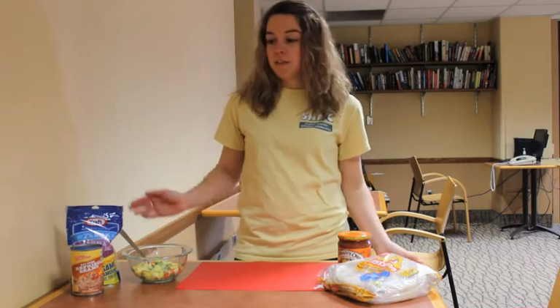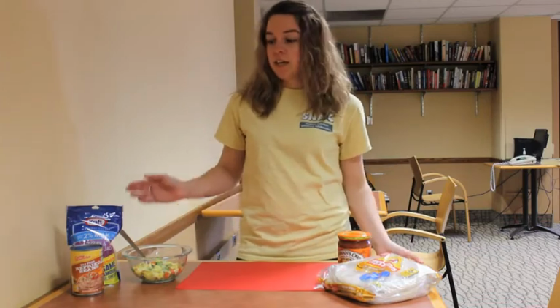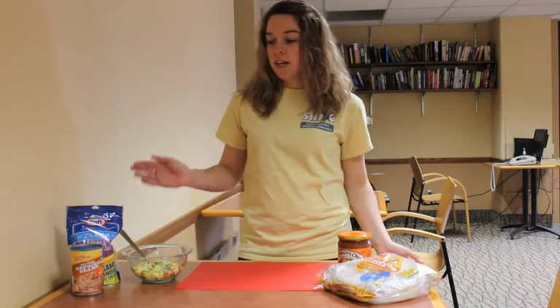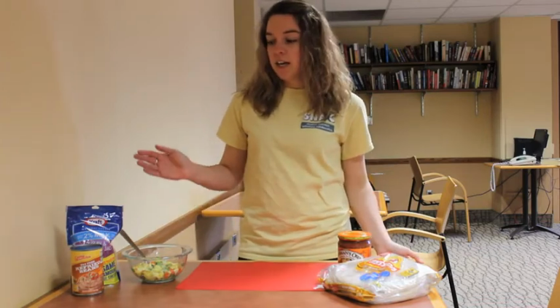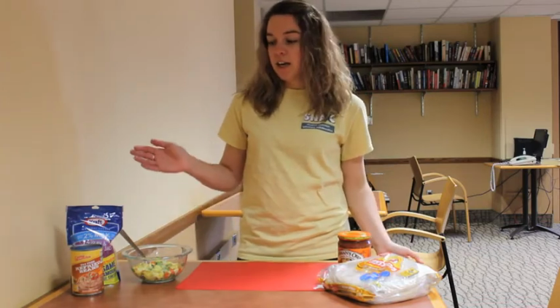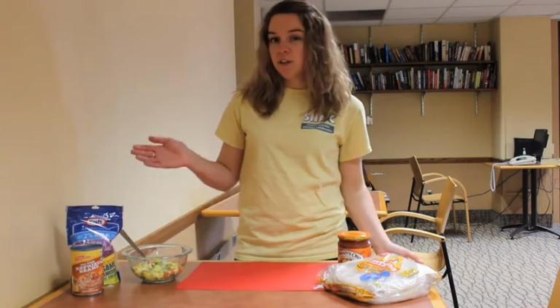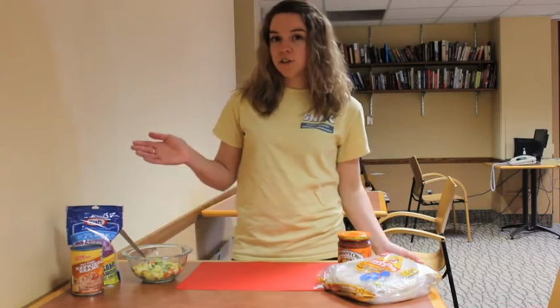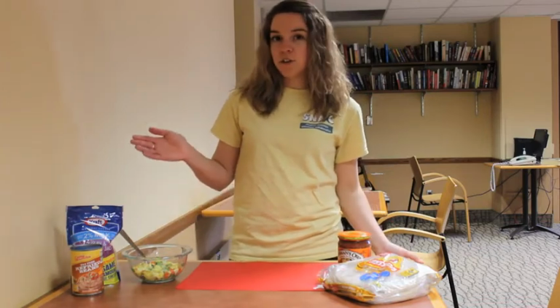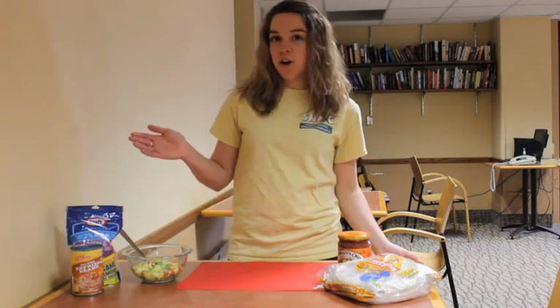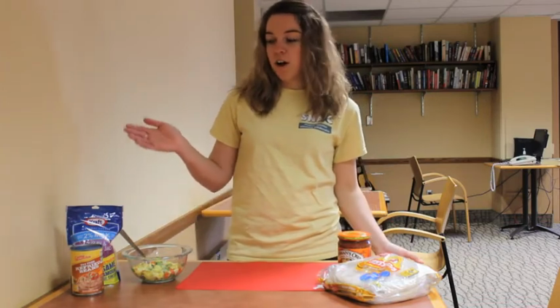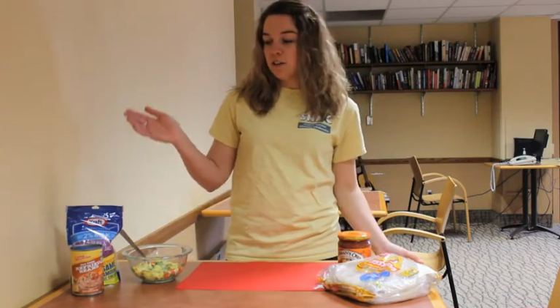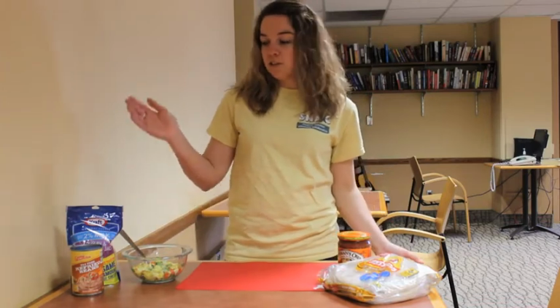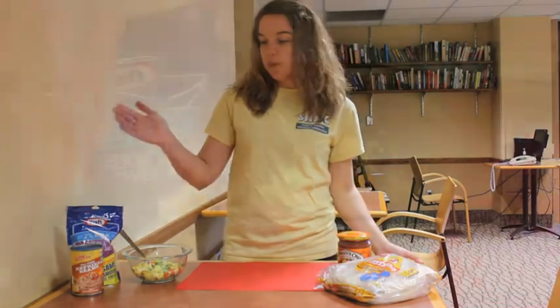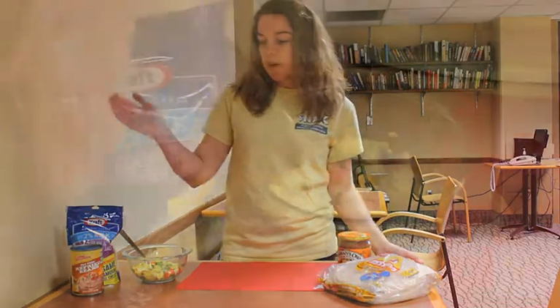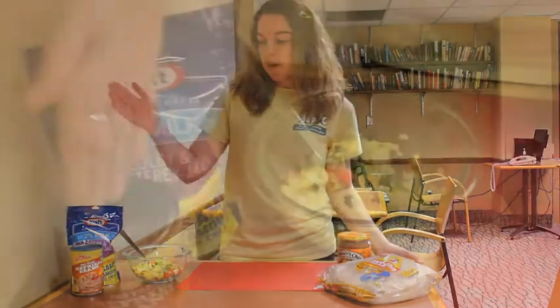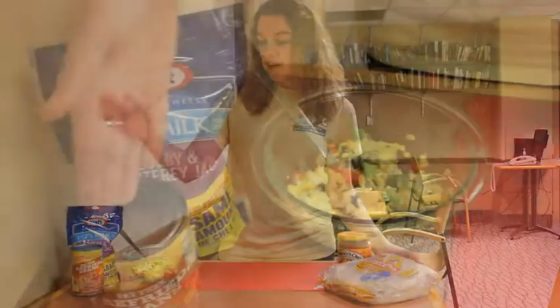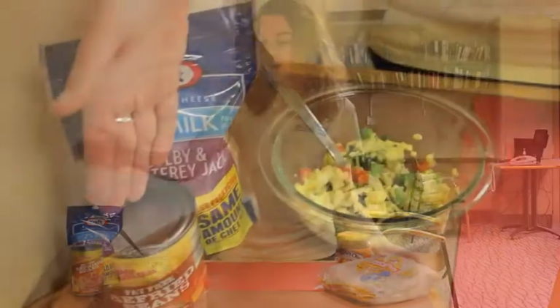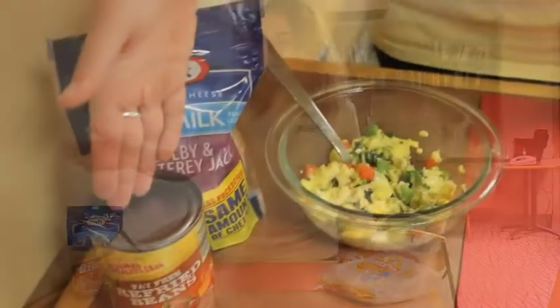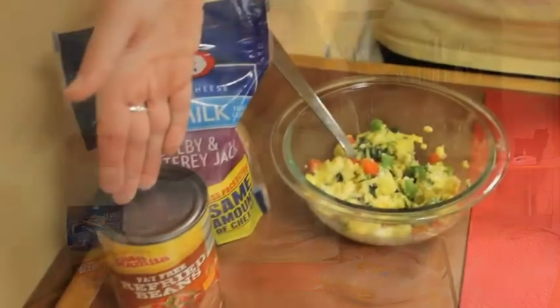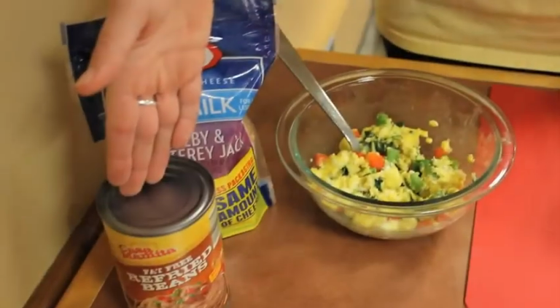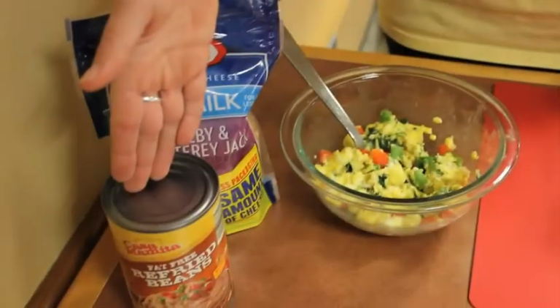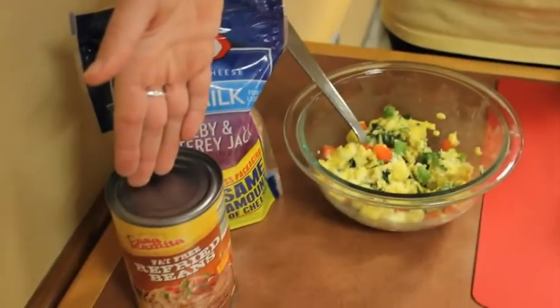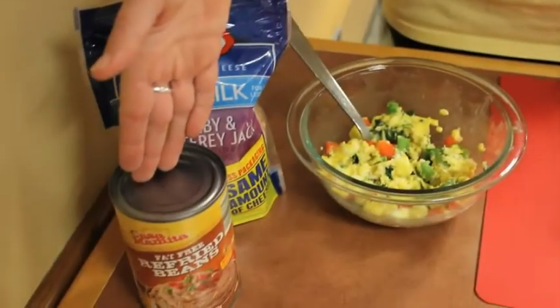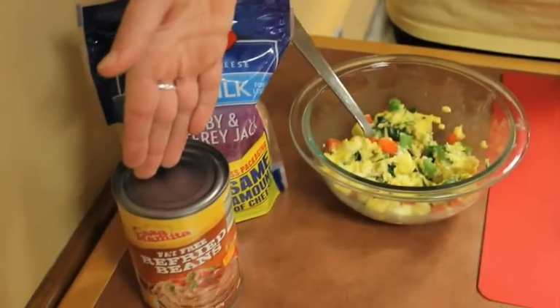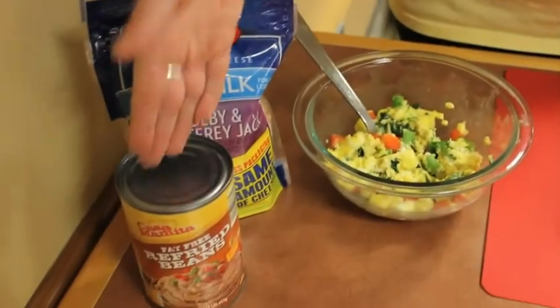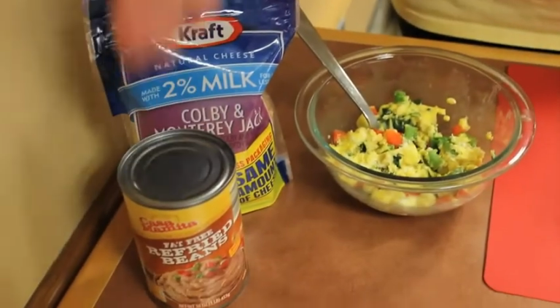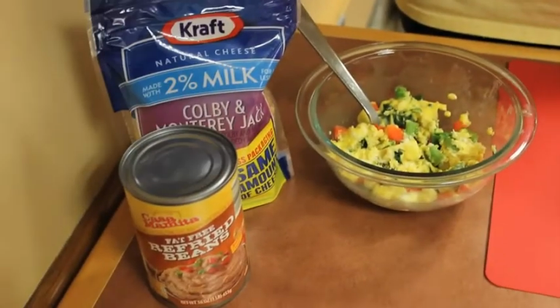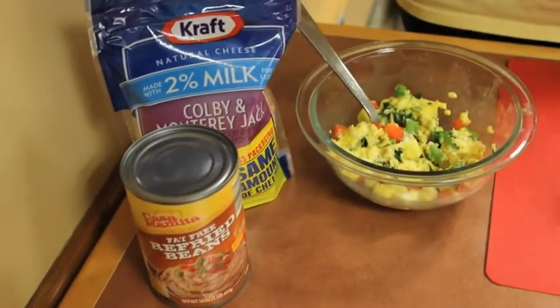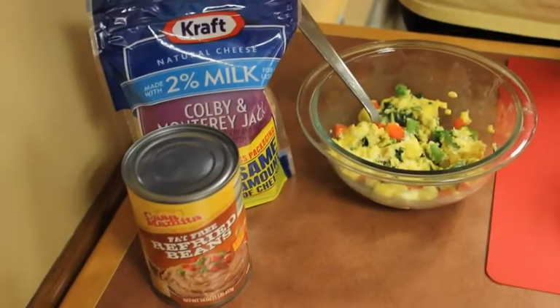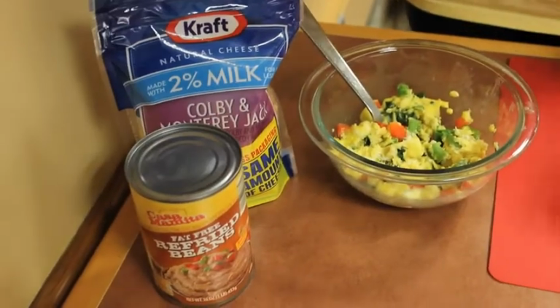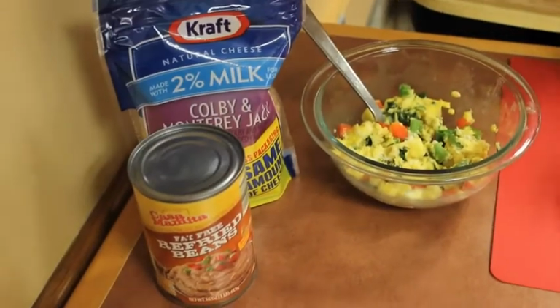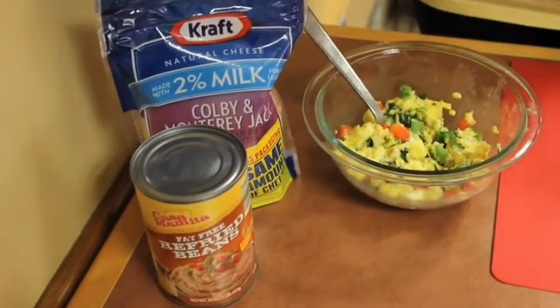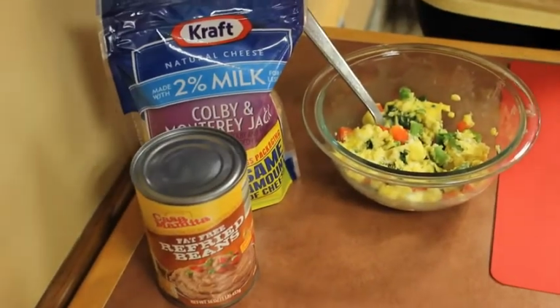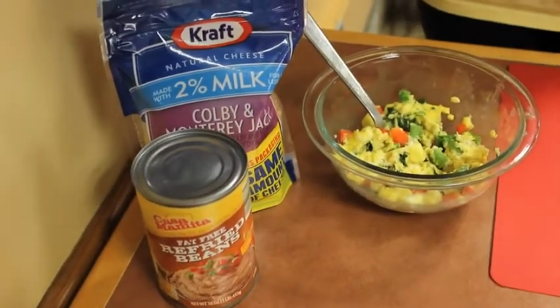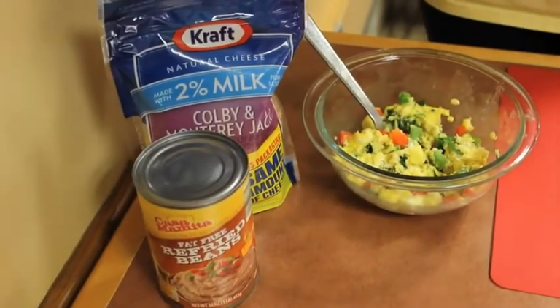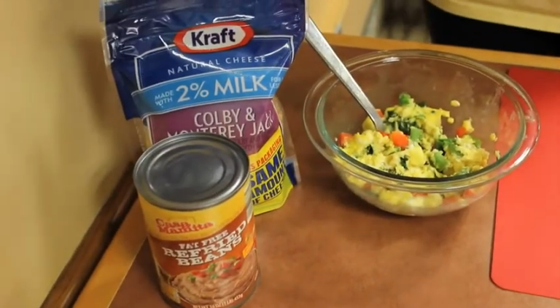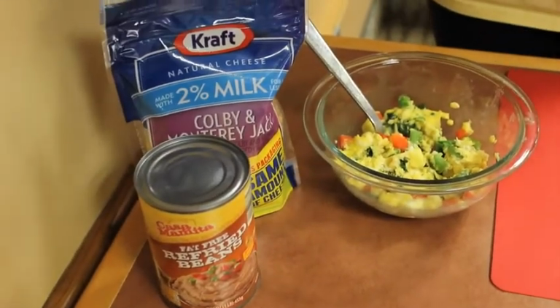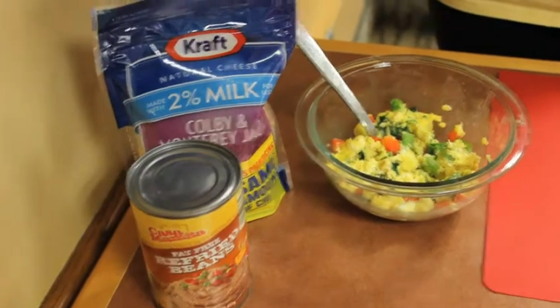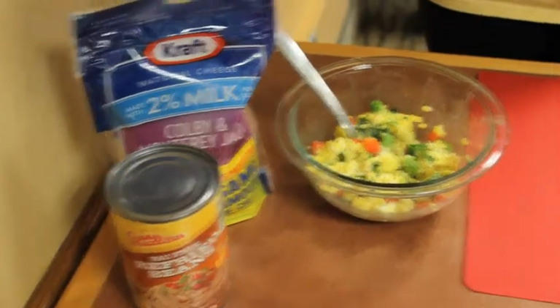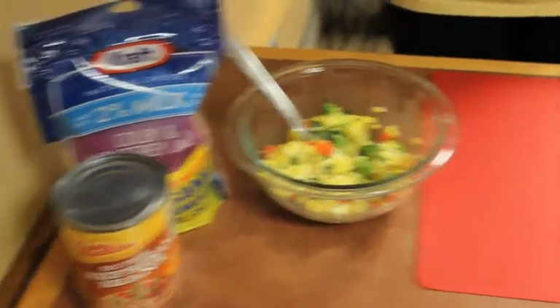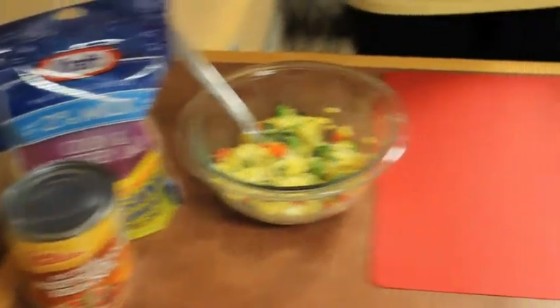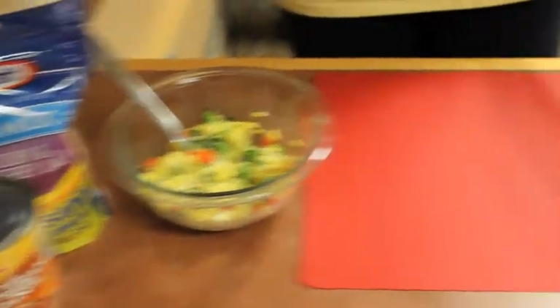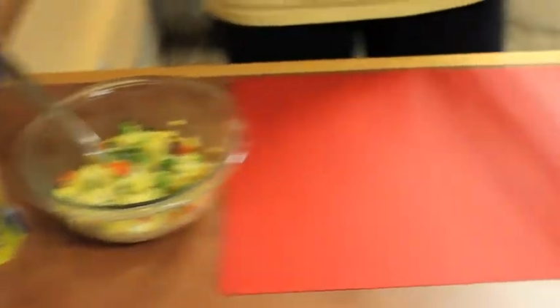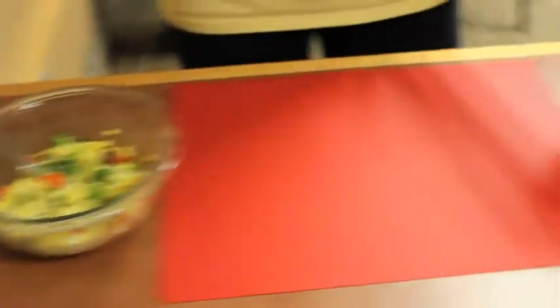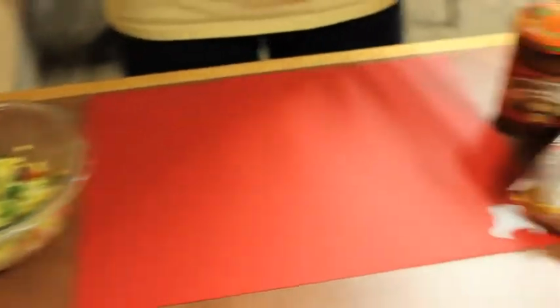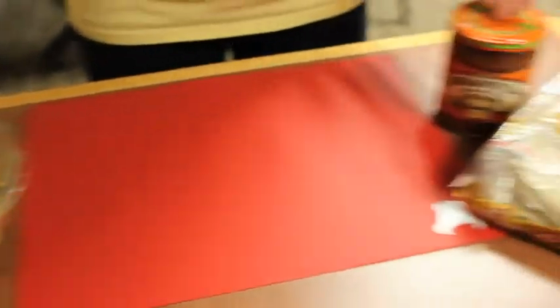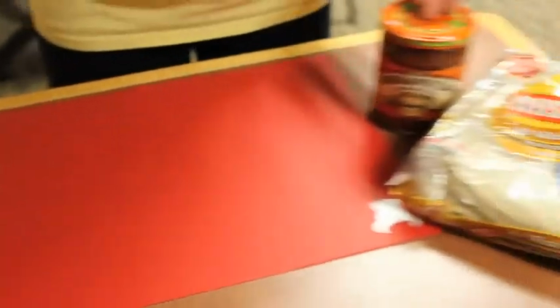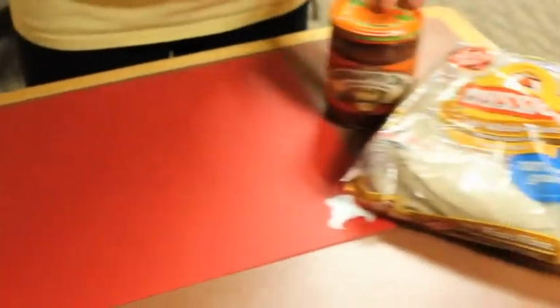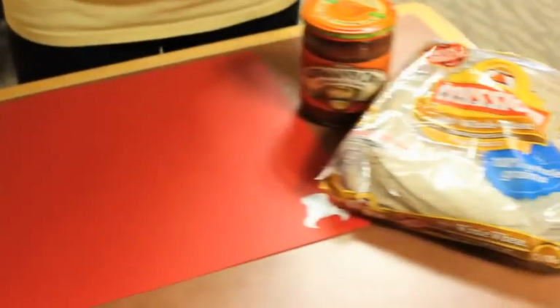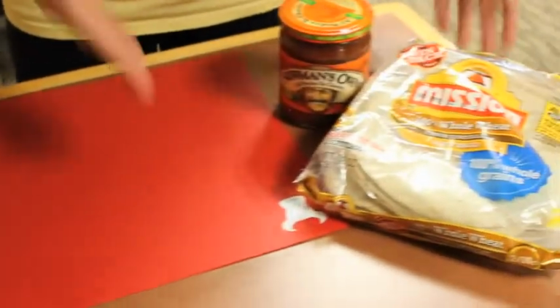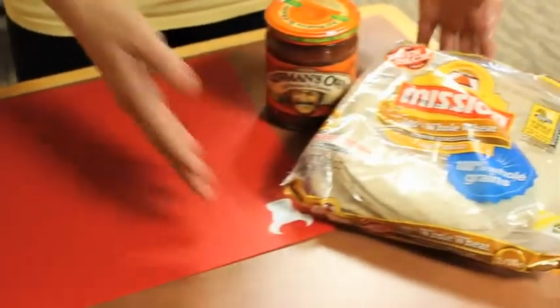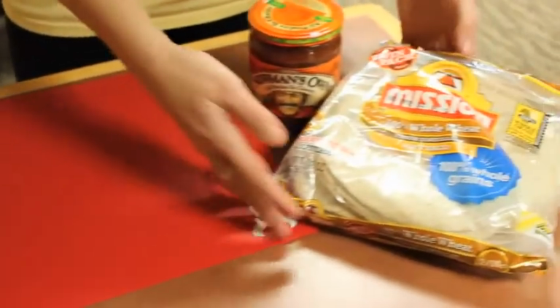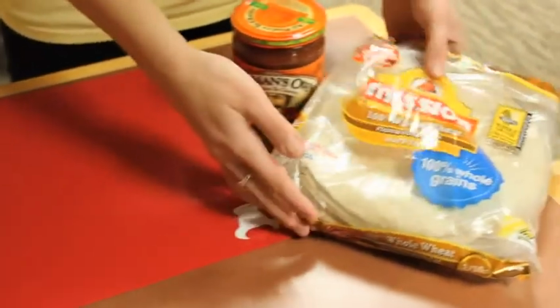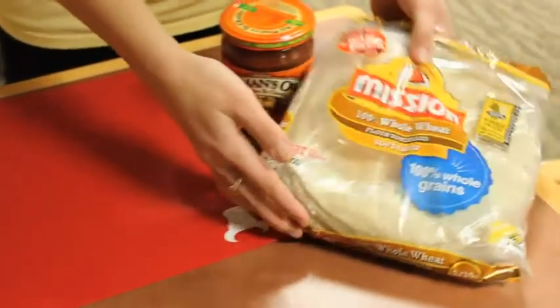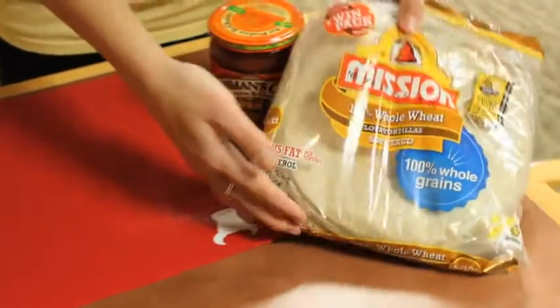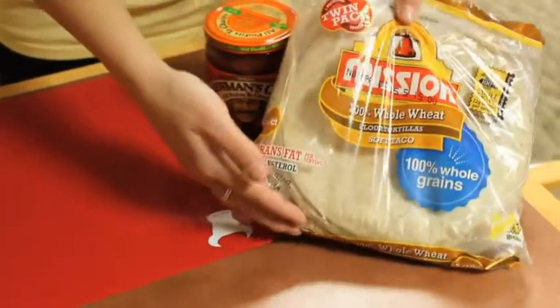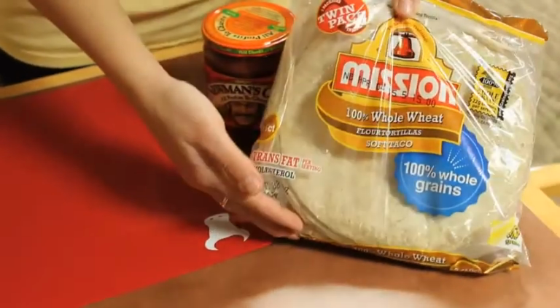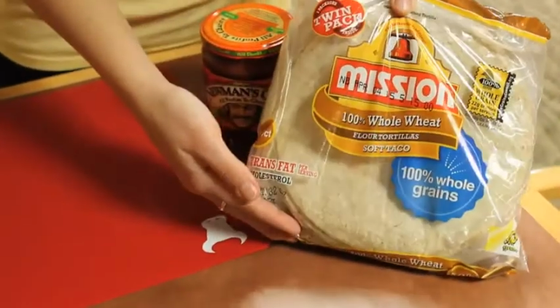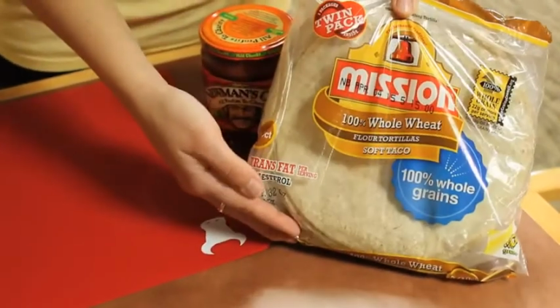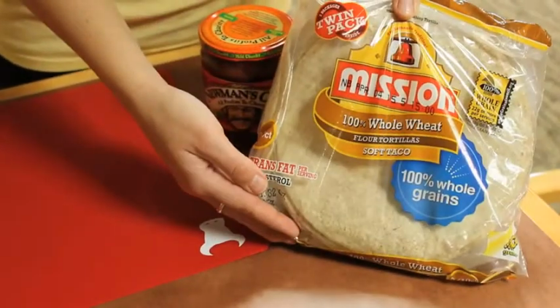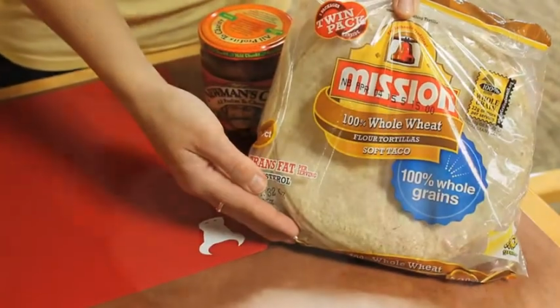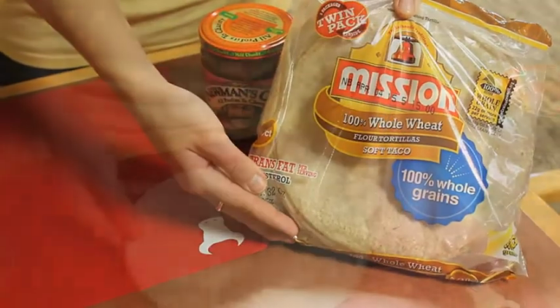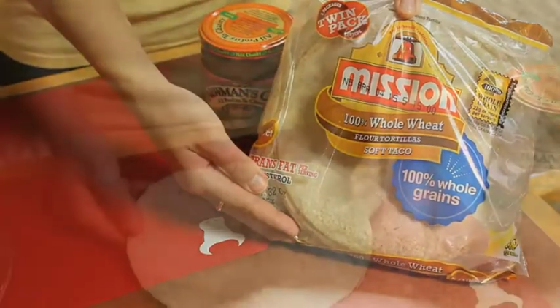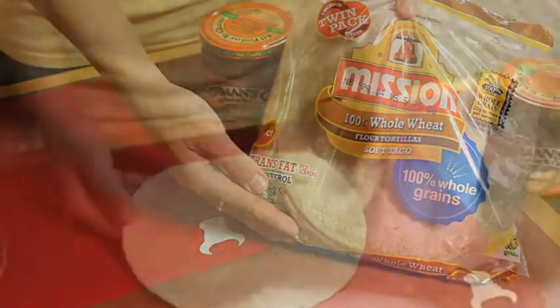It also calls for refried beans, cheese, salsa, and whole wheat tortillas.